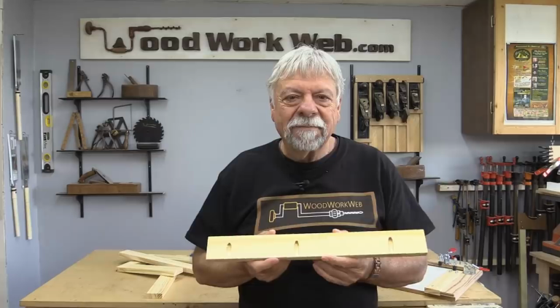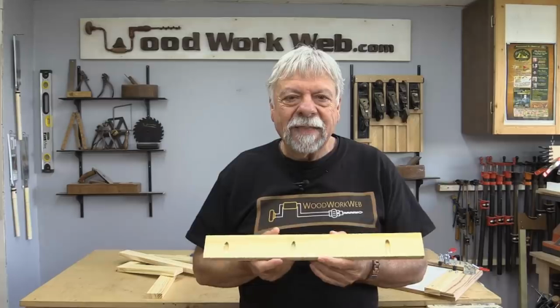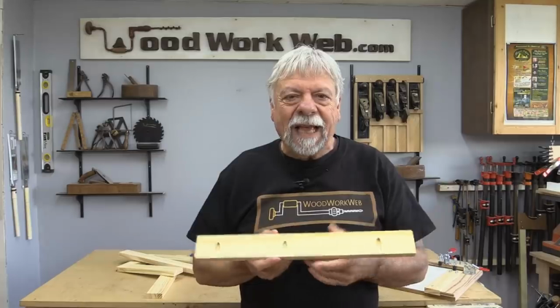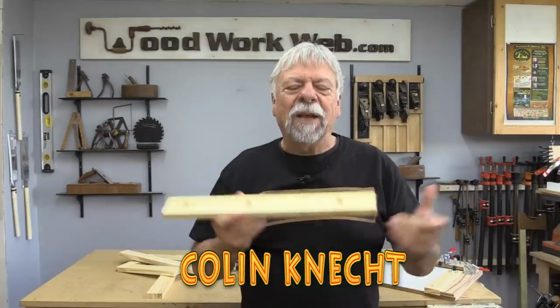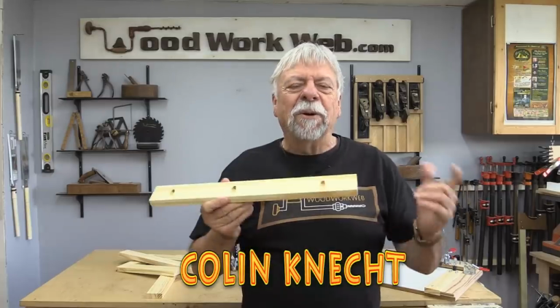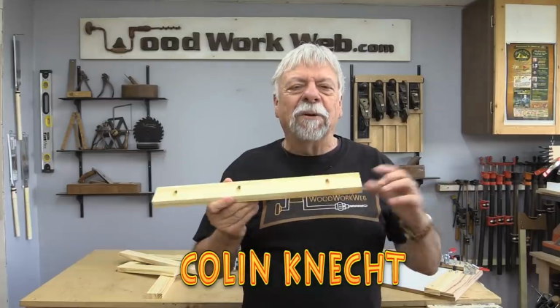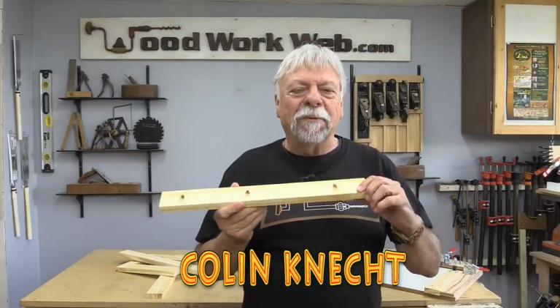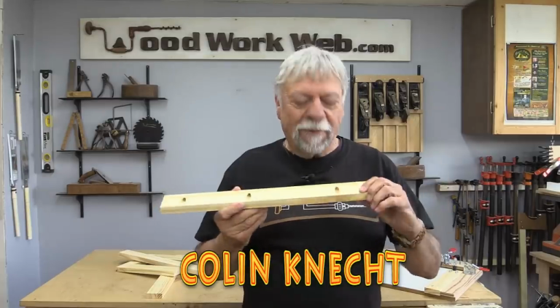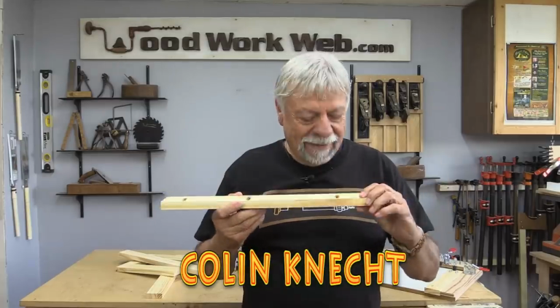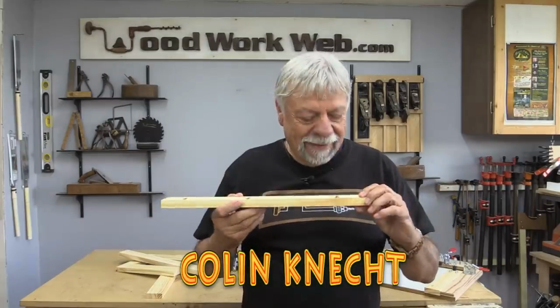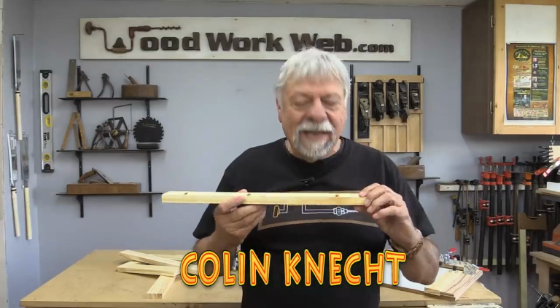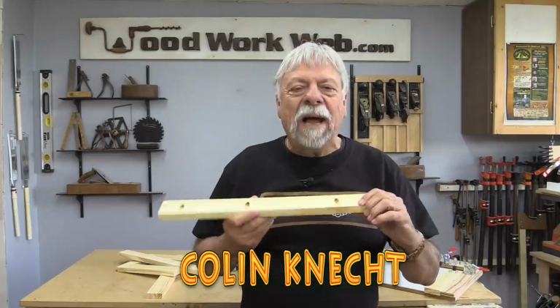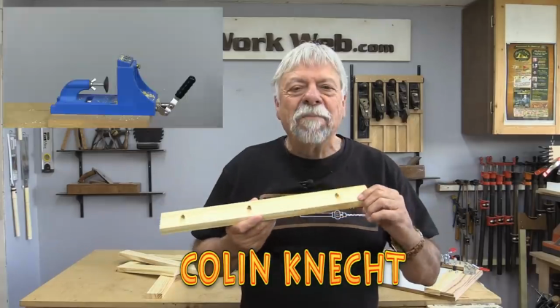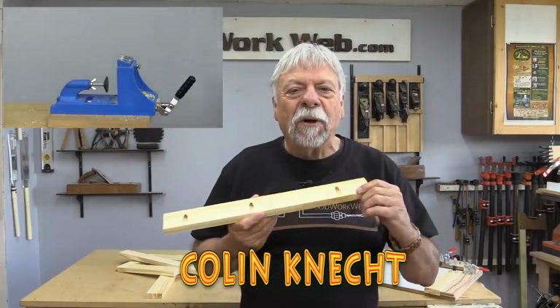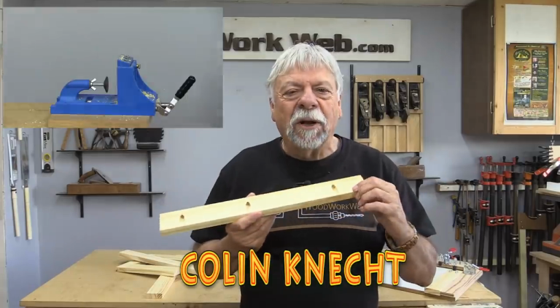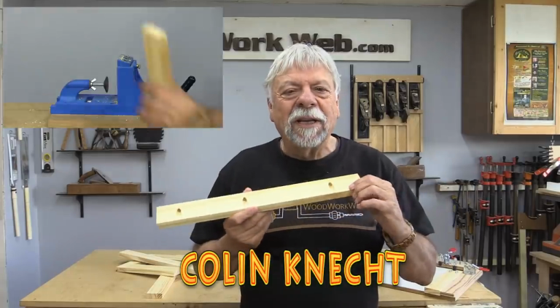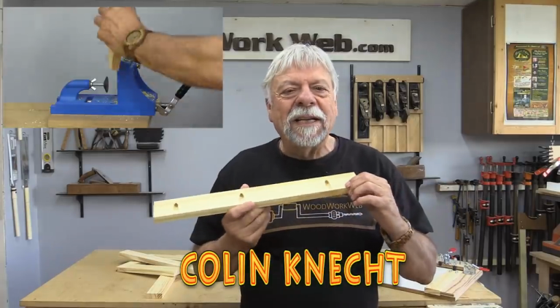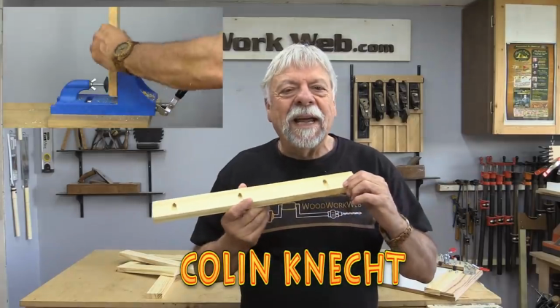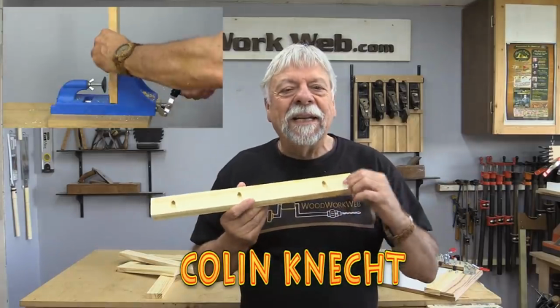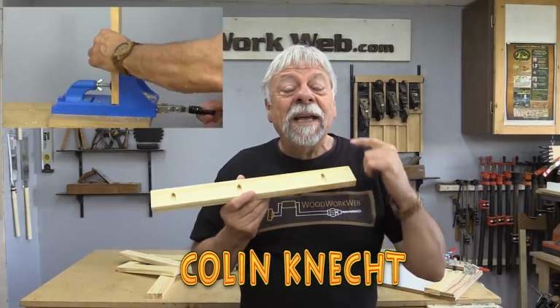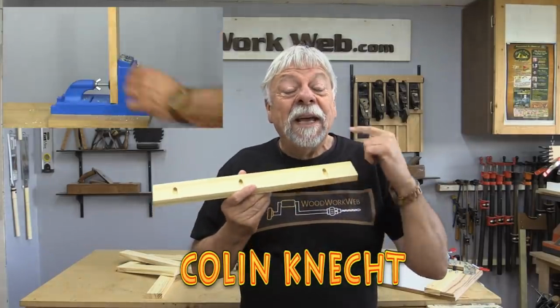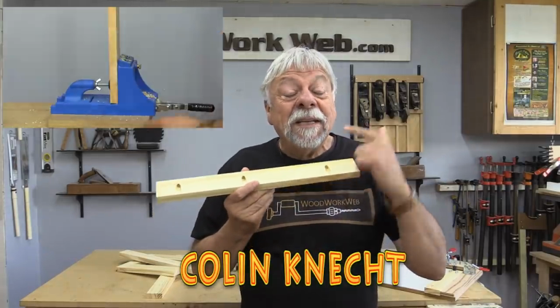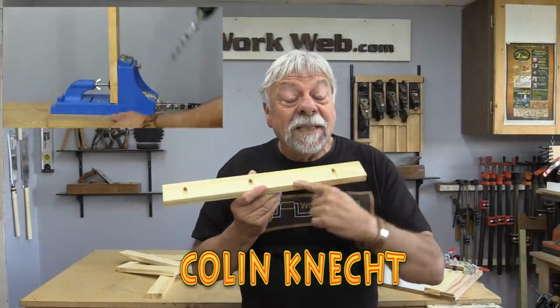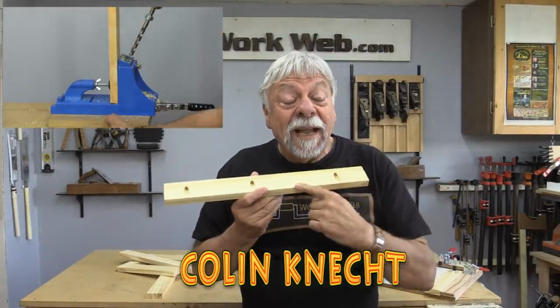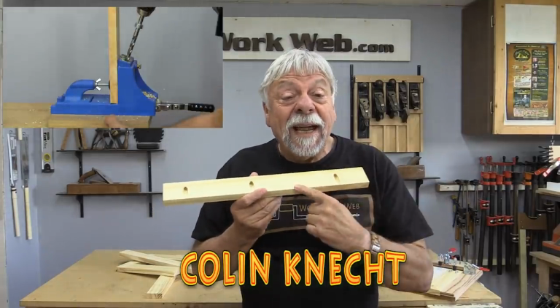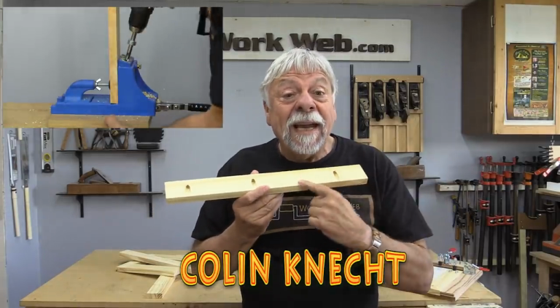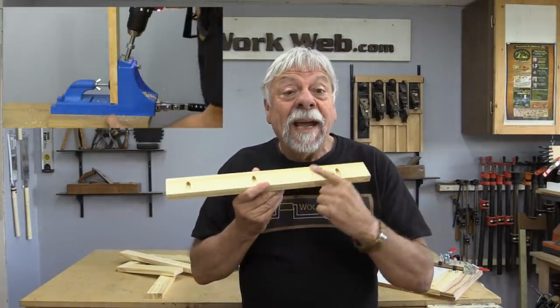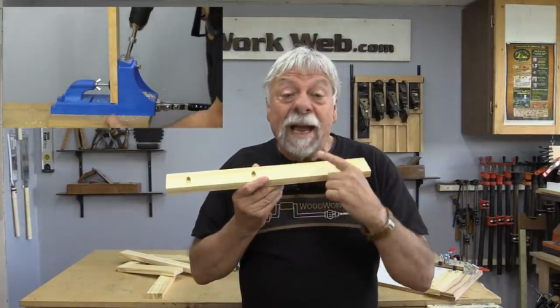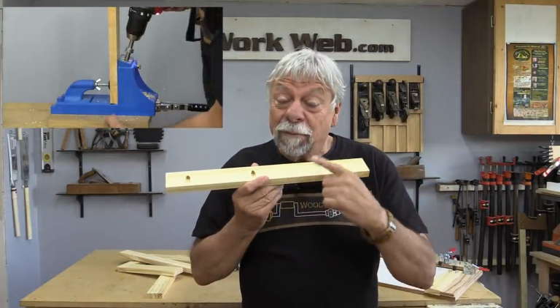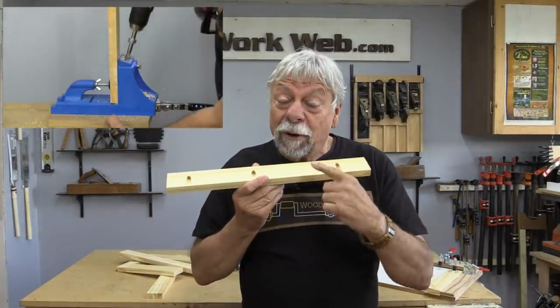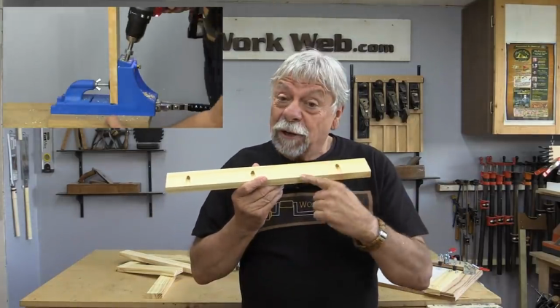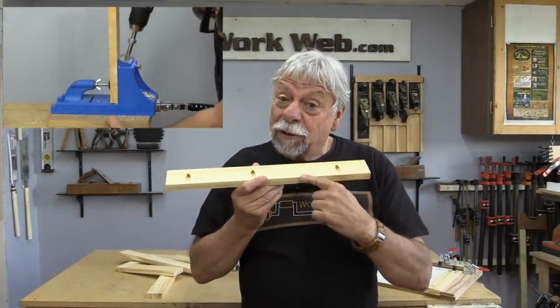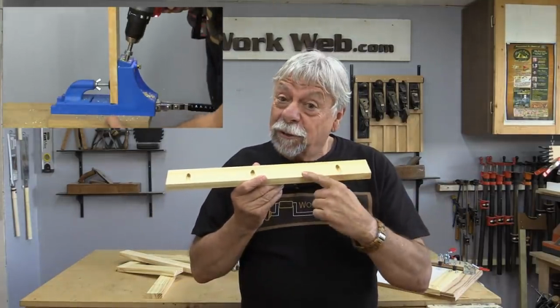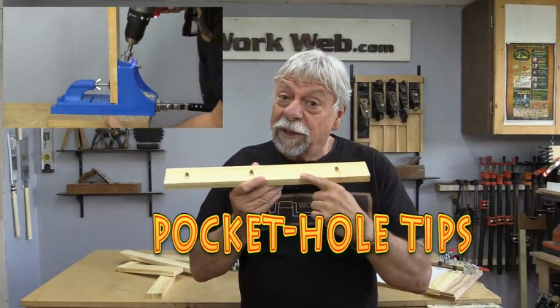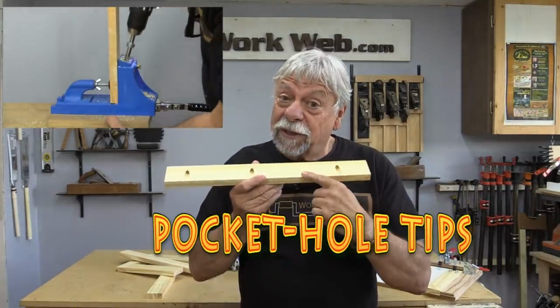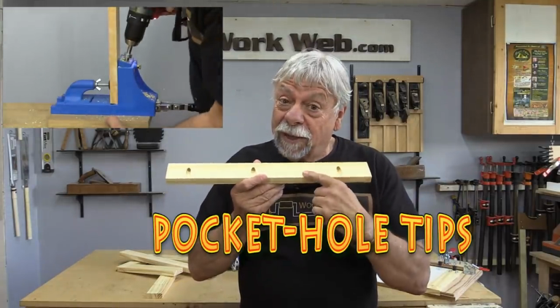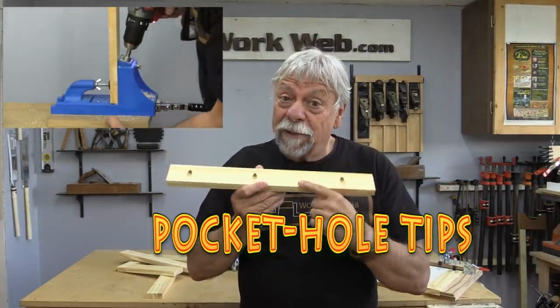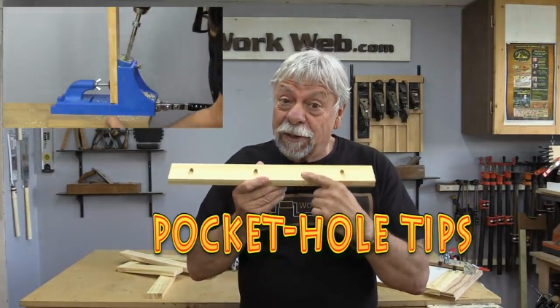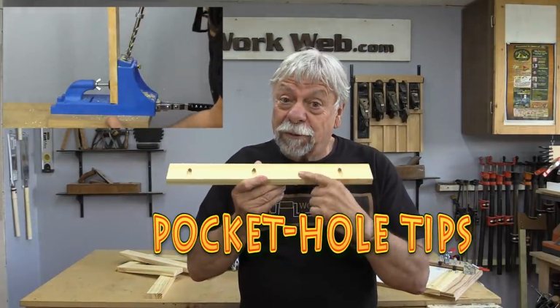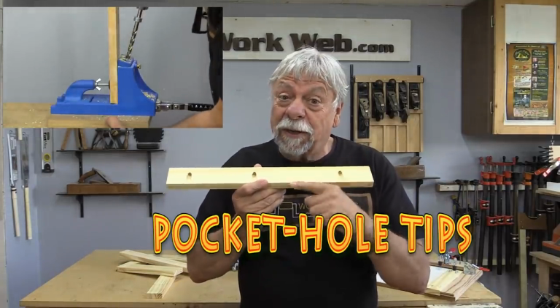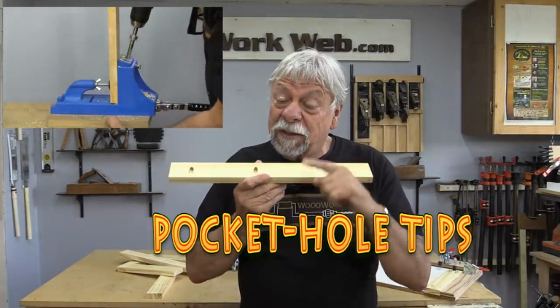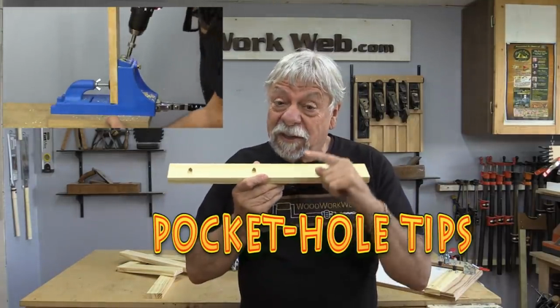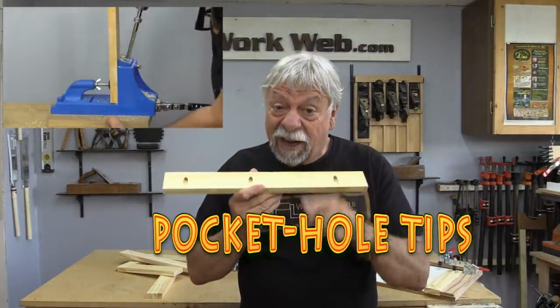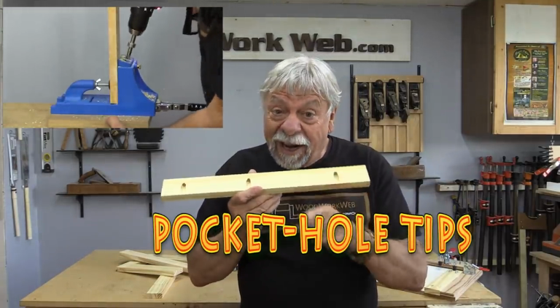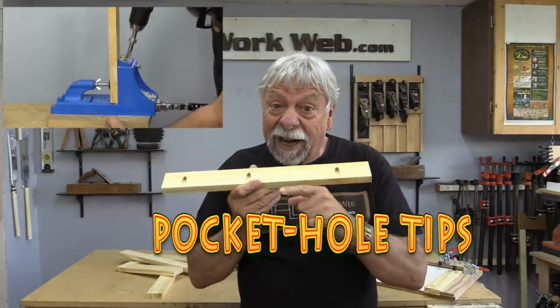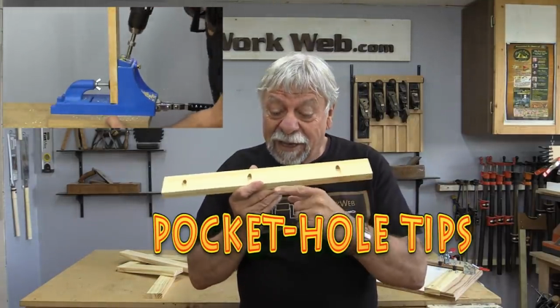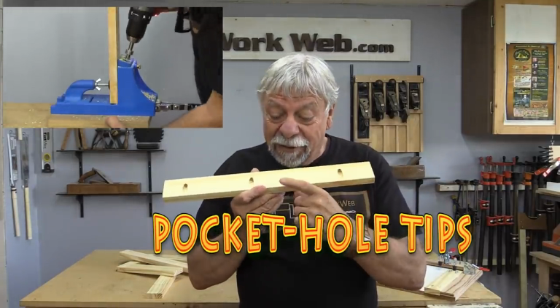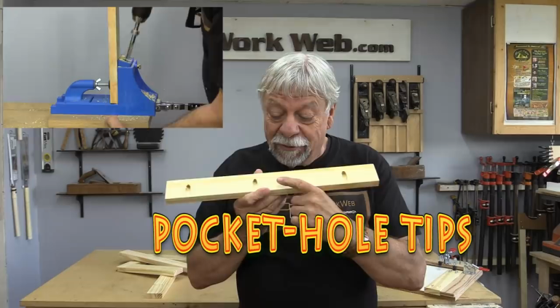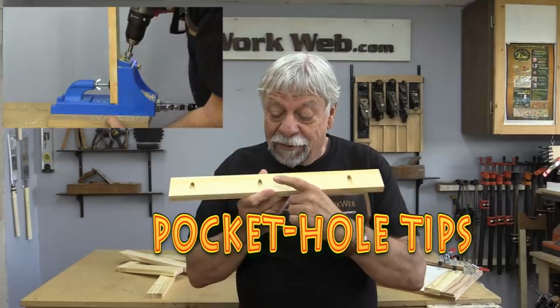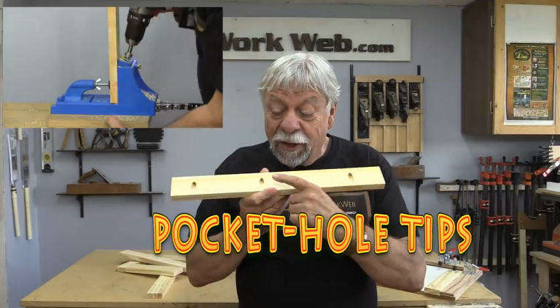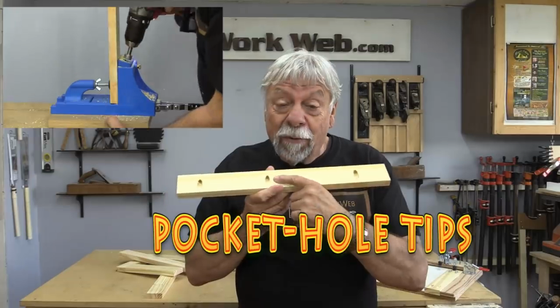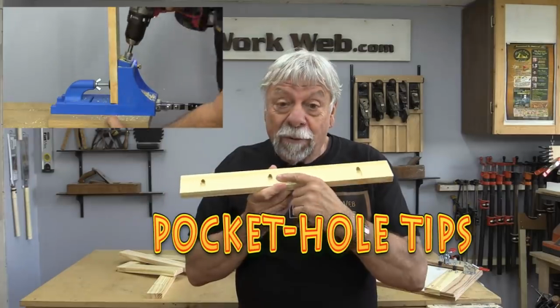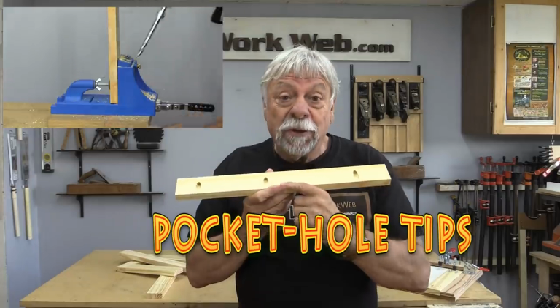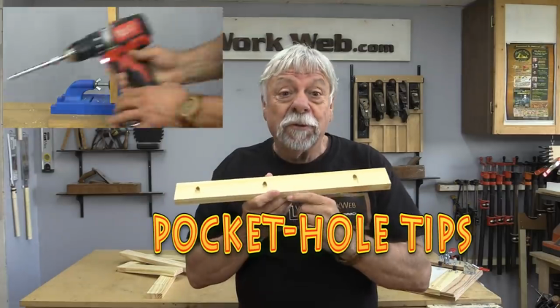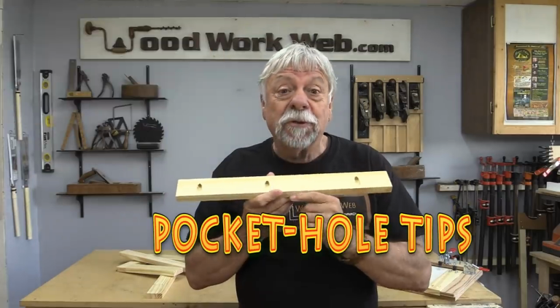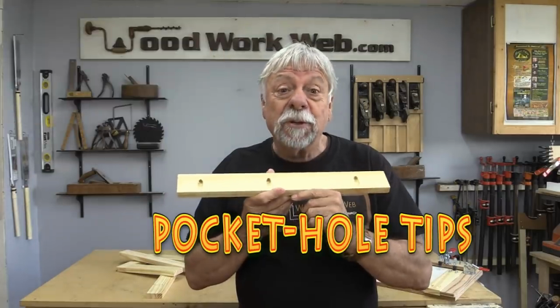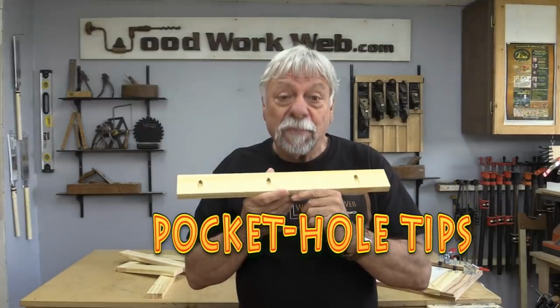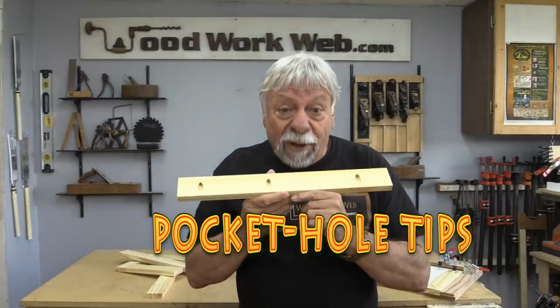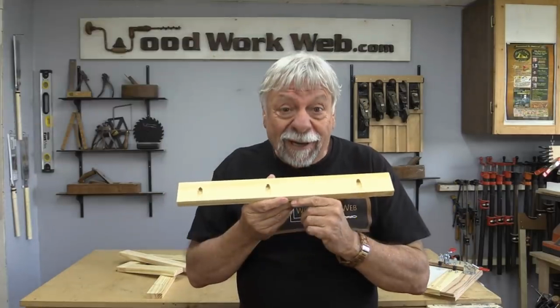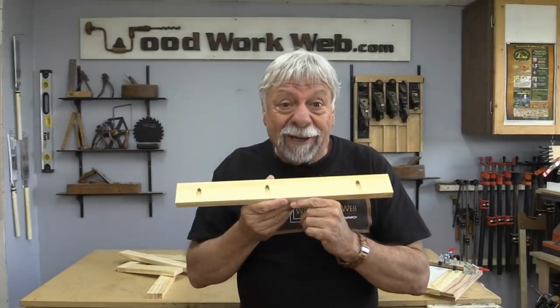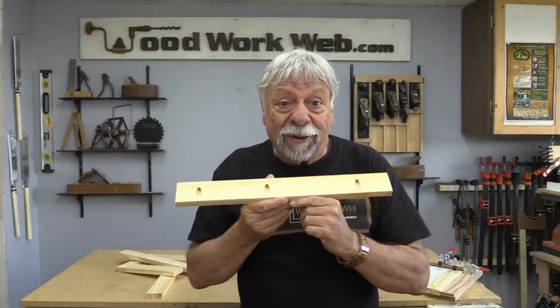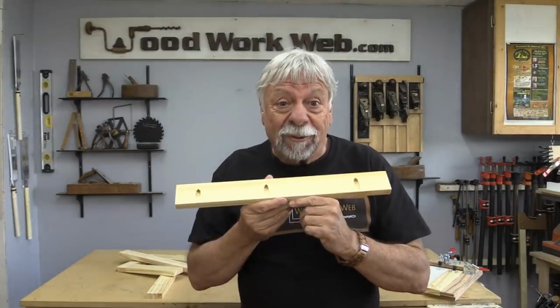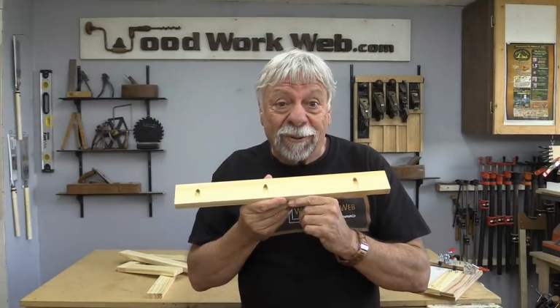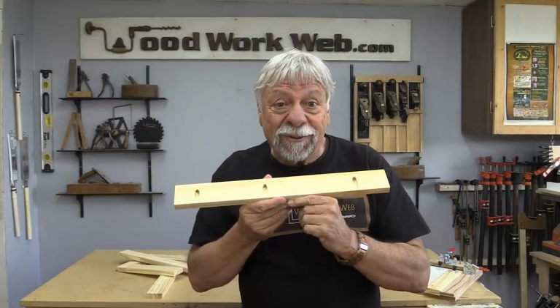Hello everyone, I'm Colin Kinnett. Today I'm going to show you some of the tricks that I use when using pocket holes.